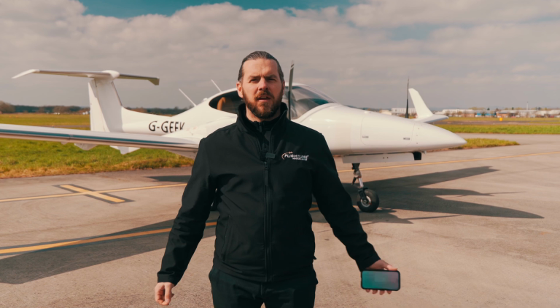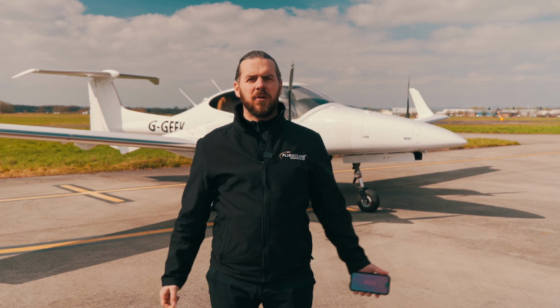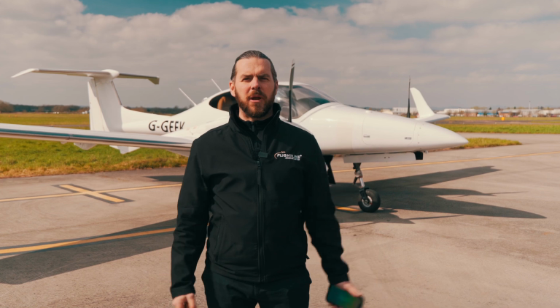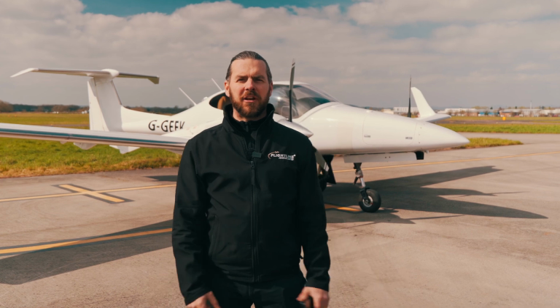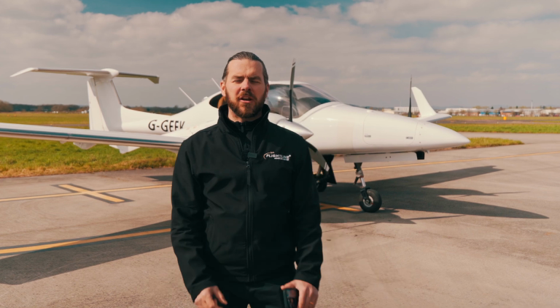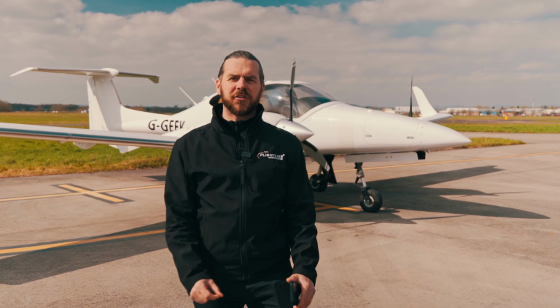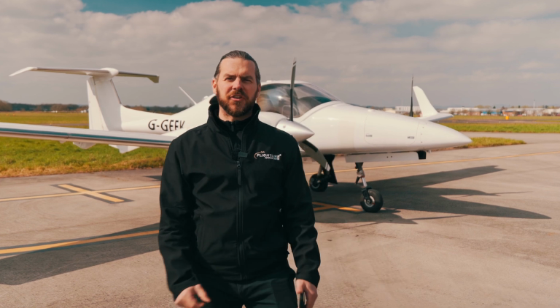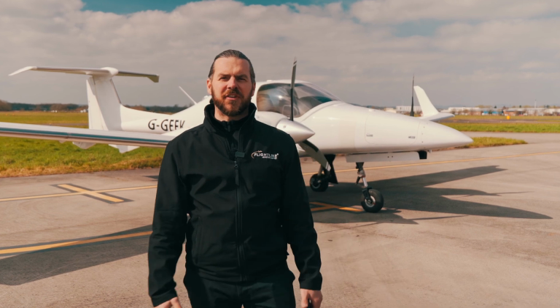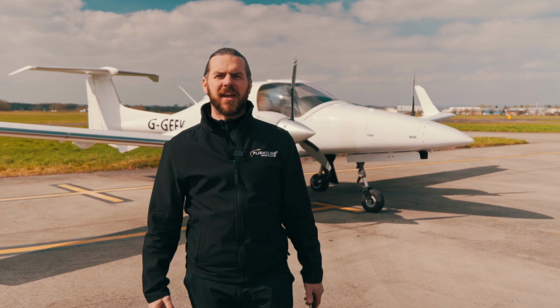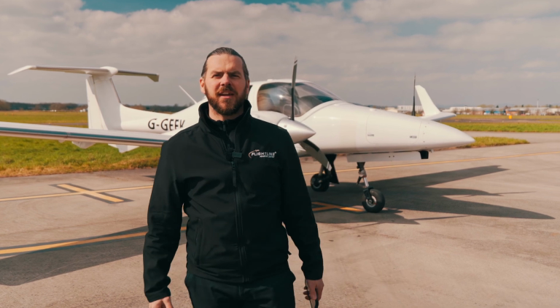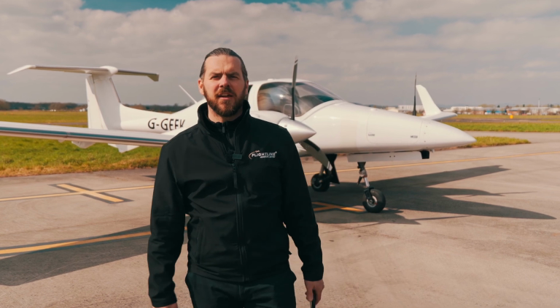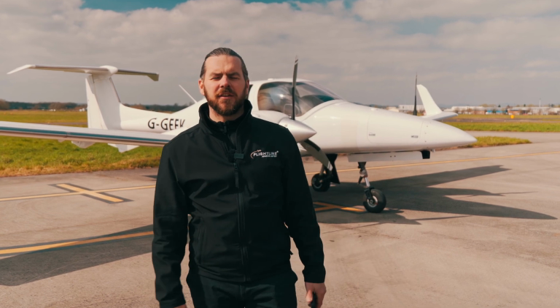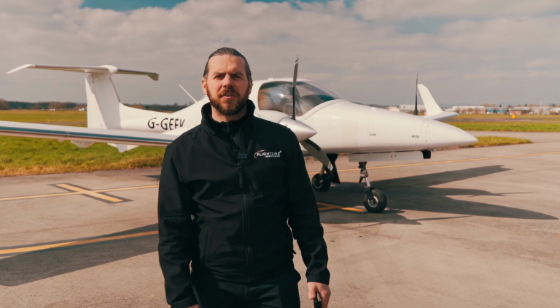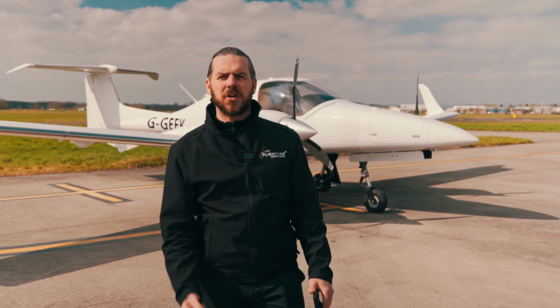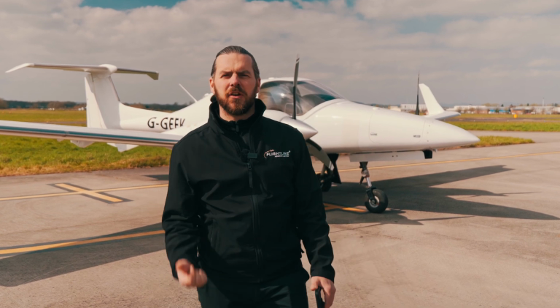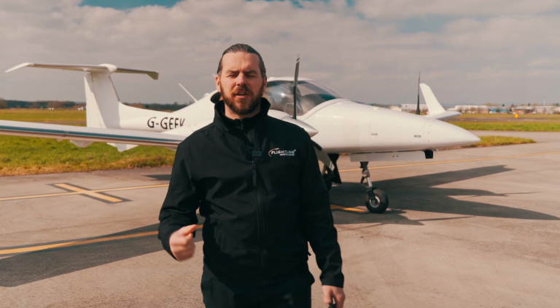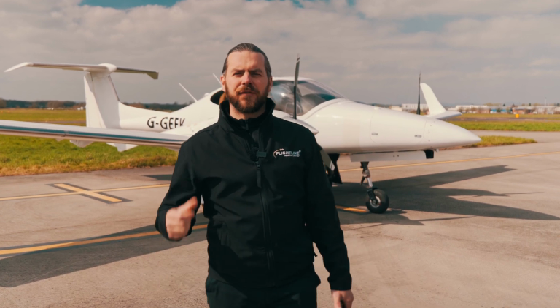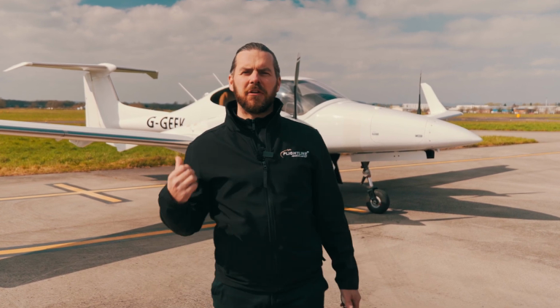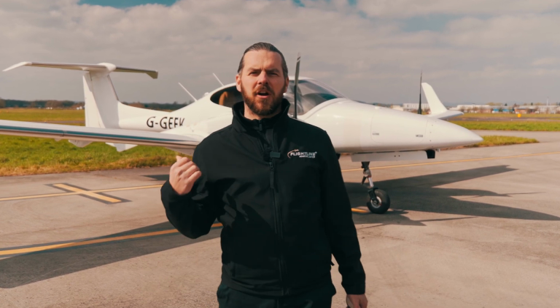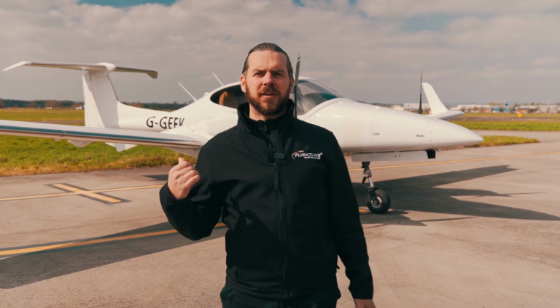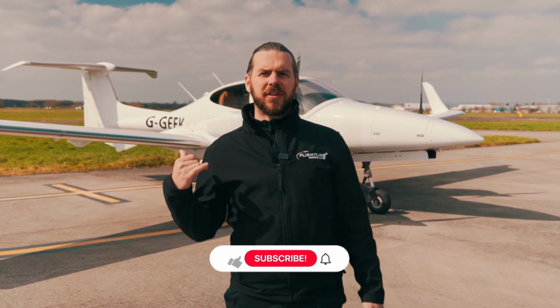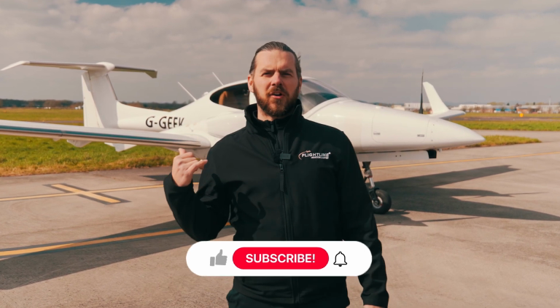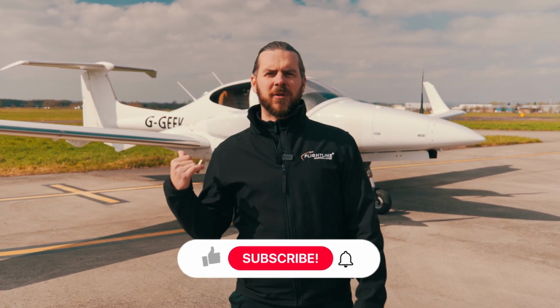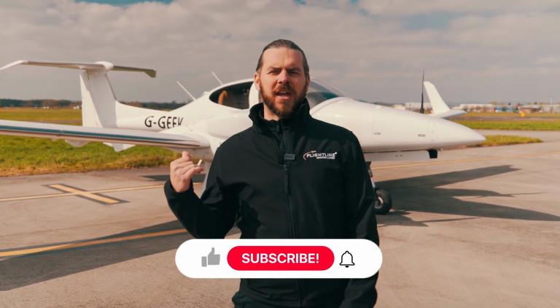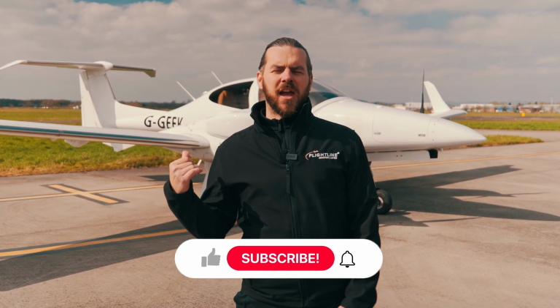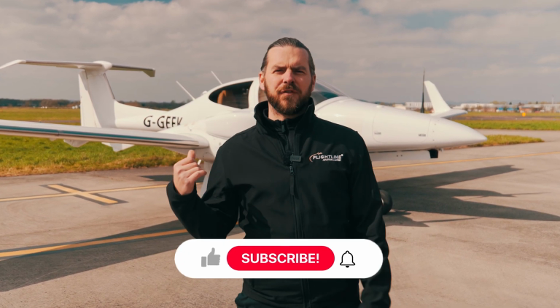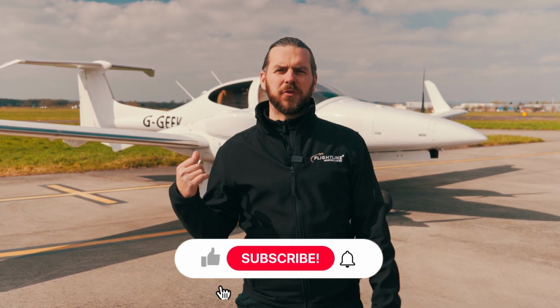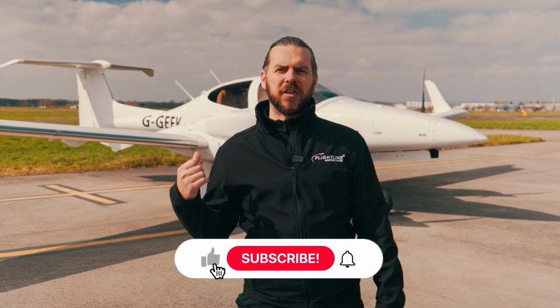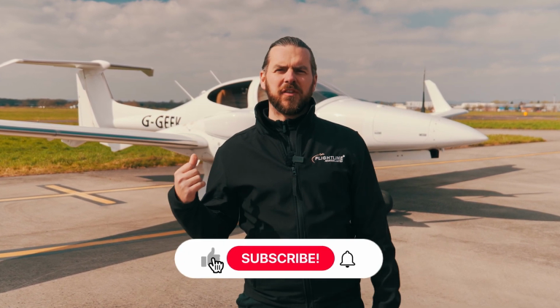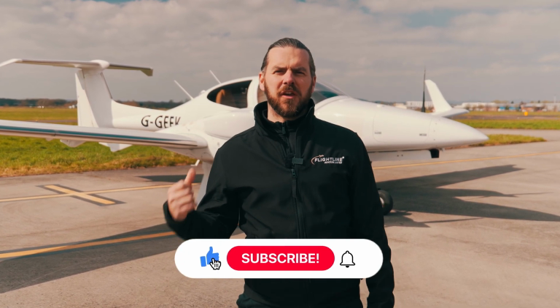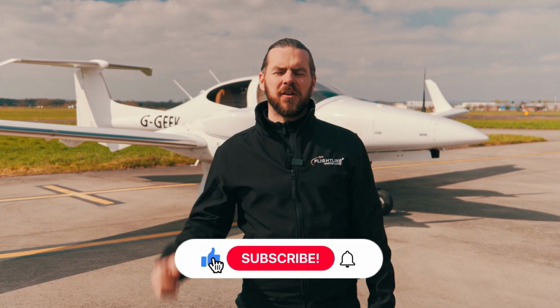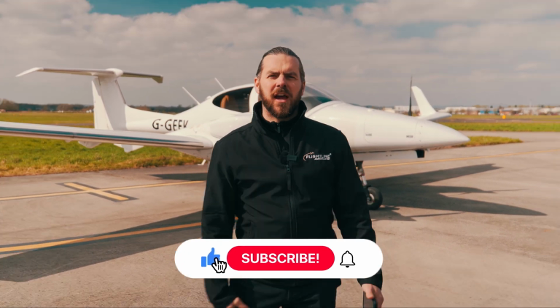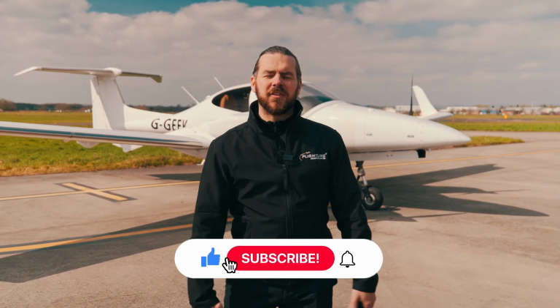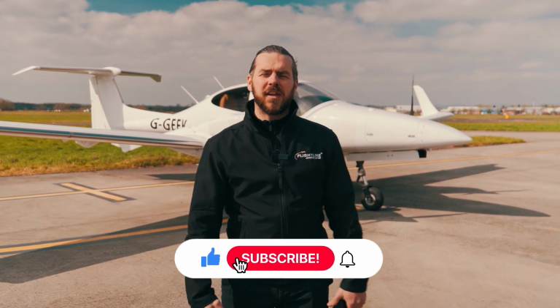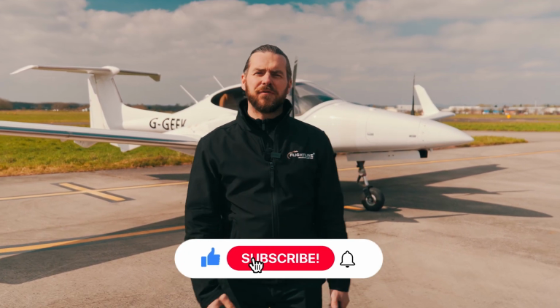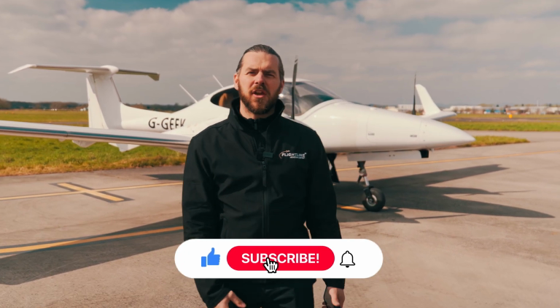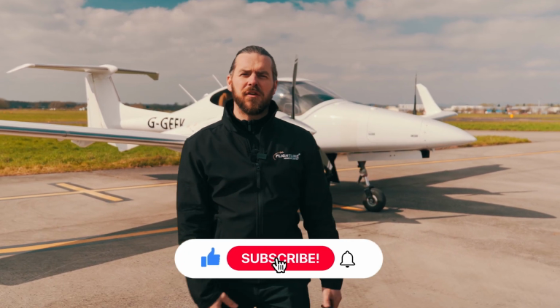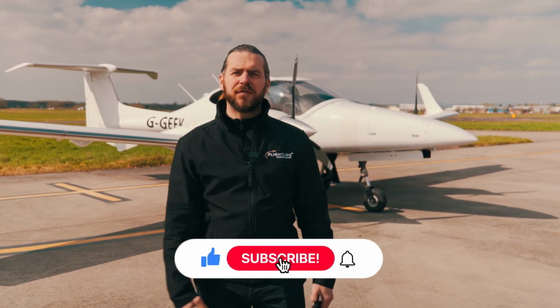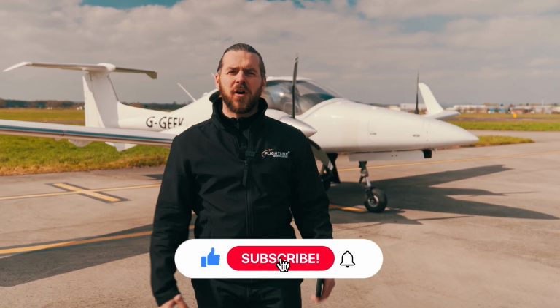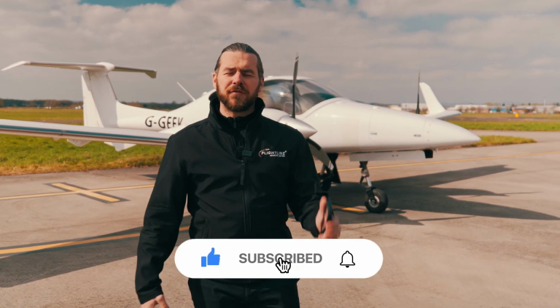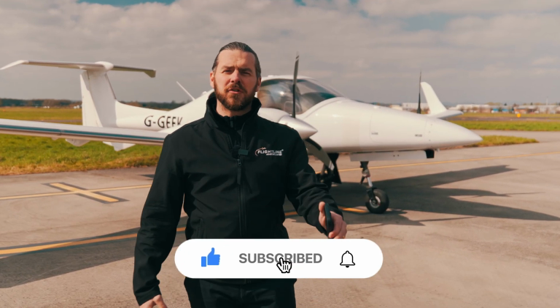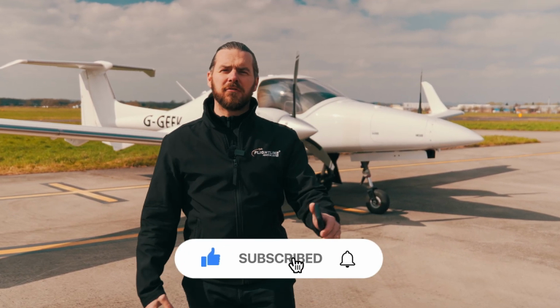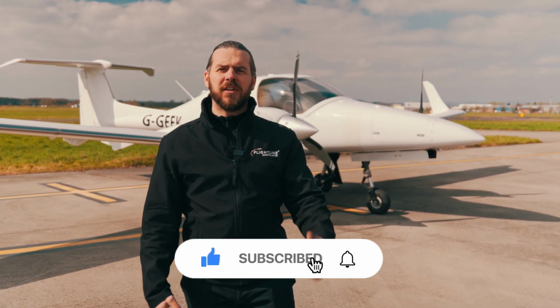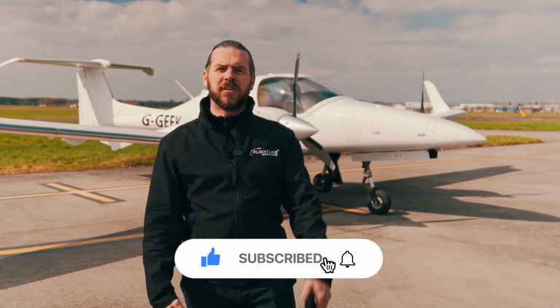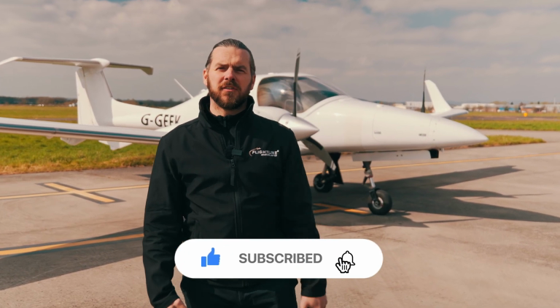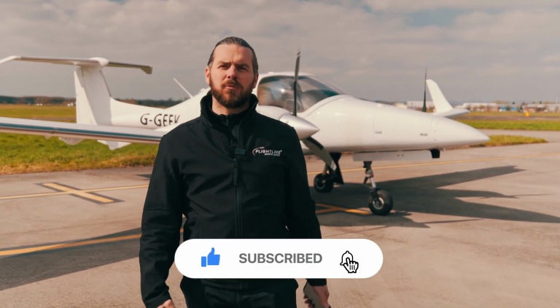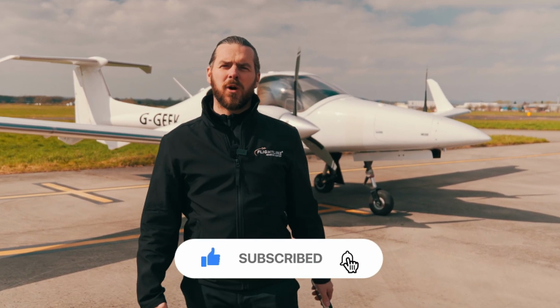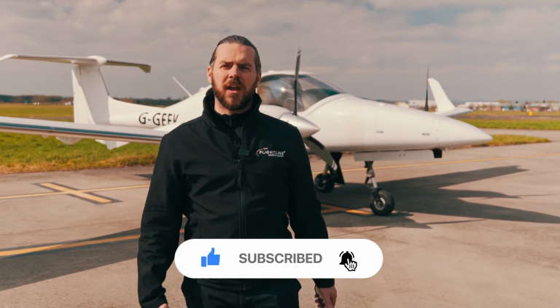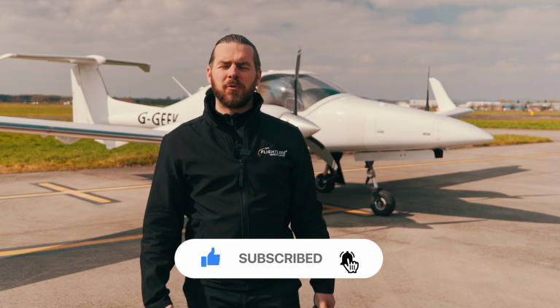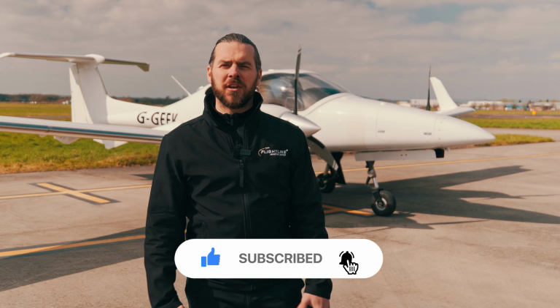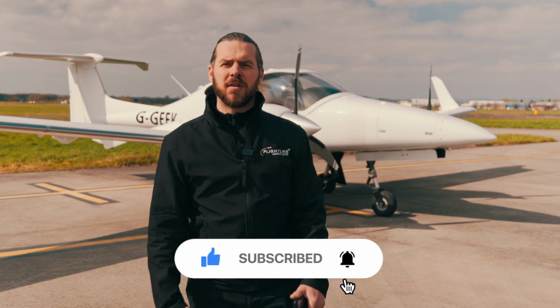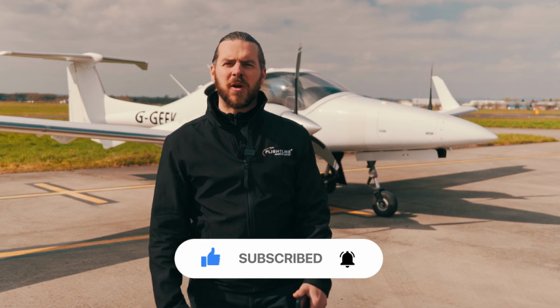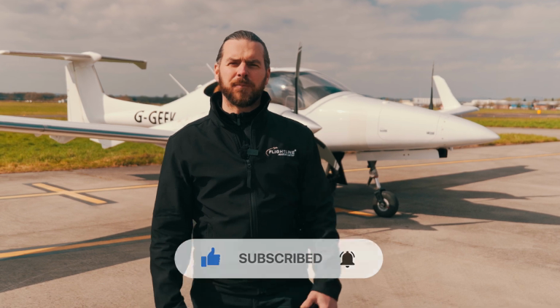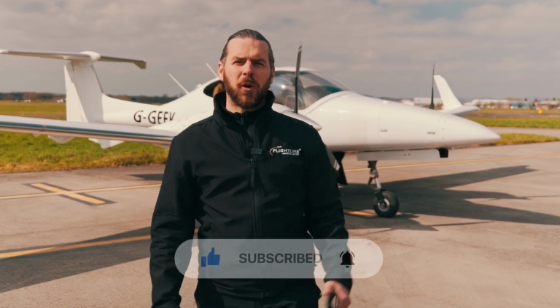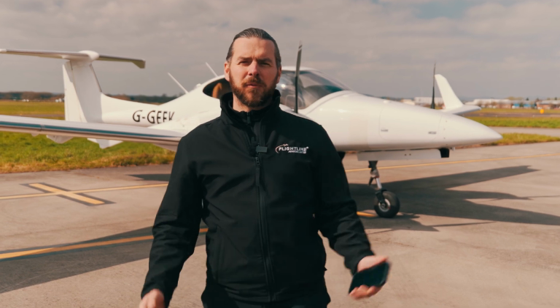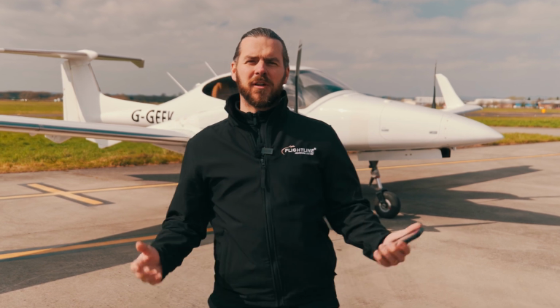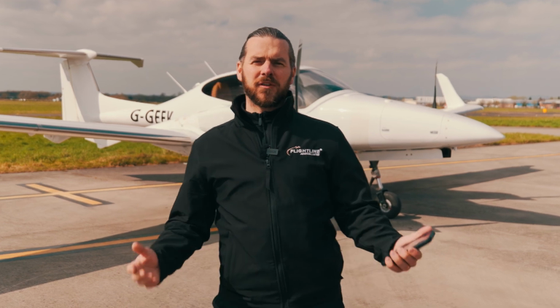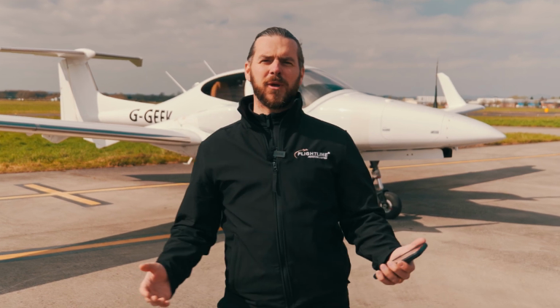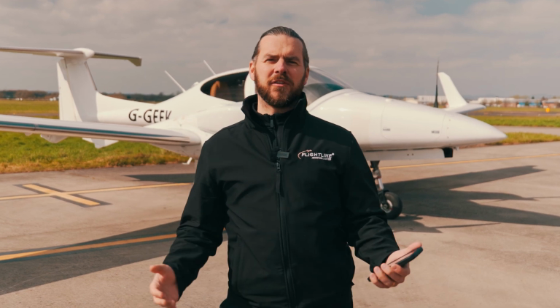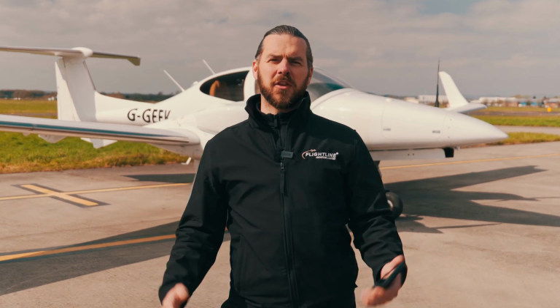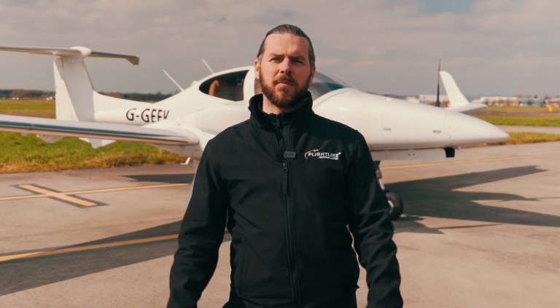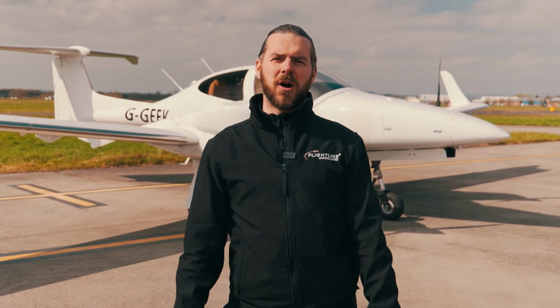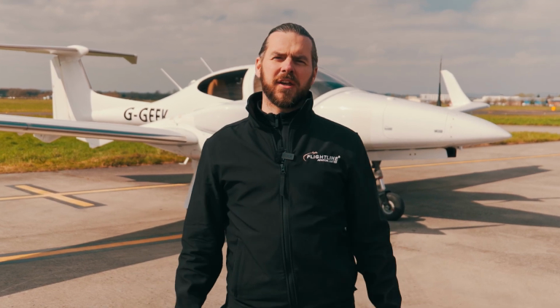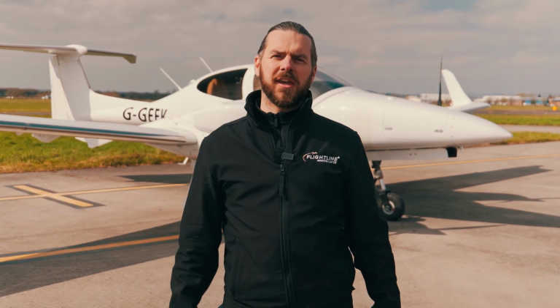We're in Gloucester today to show you this very nice Diamond DA42 and to give you five good reasons why they're one of the most popular twins on the market.